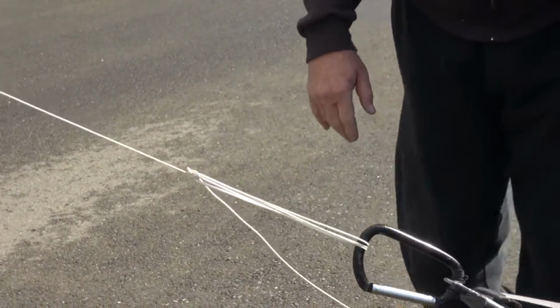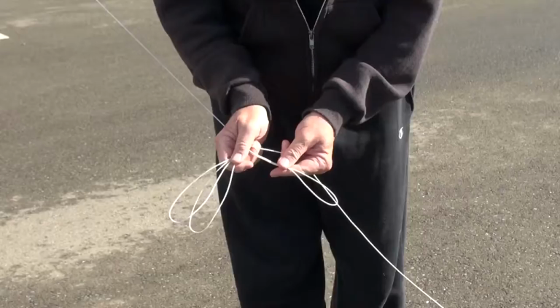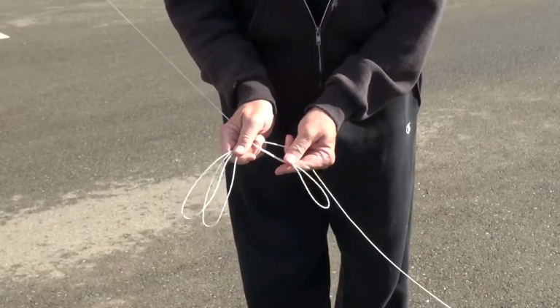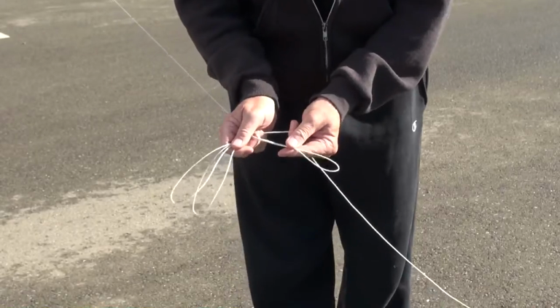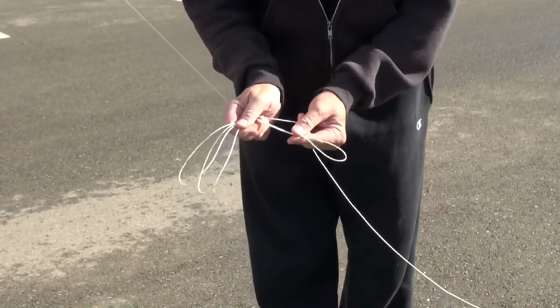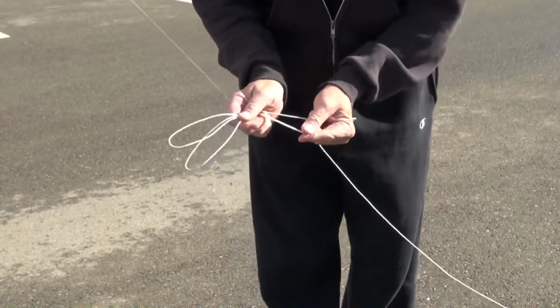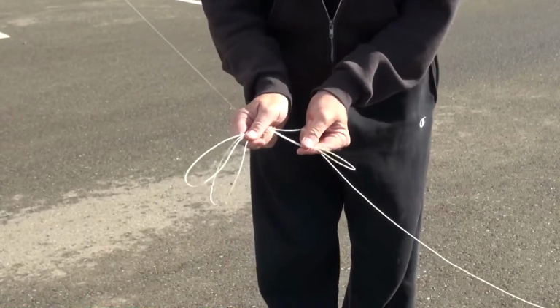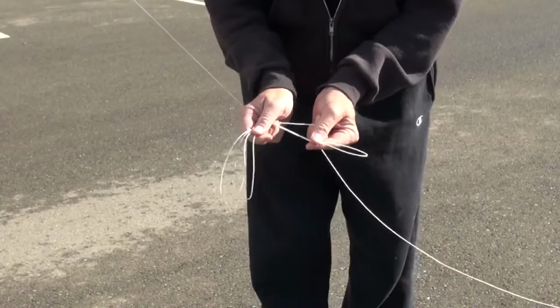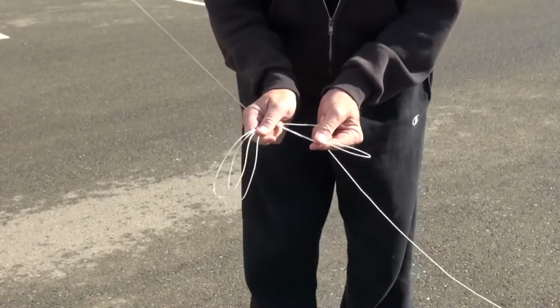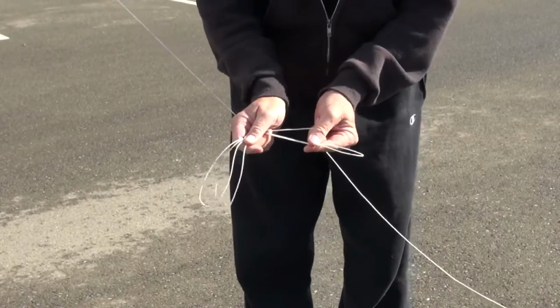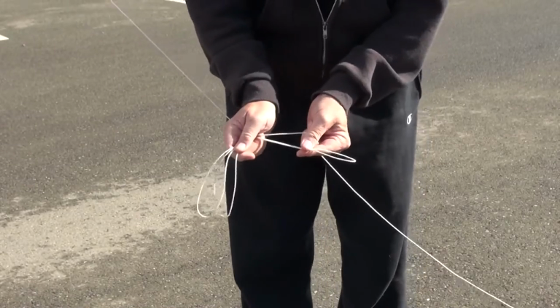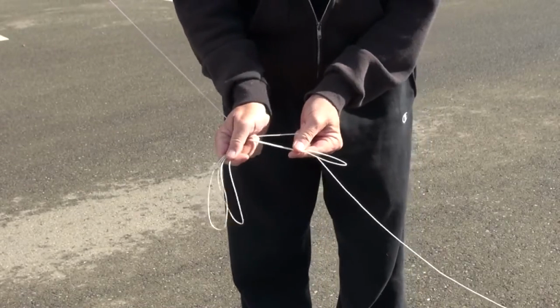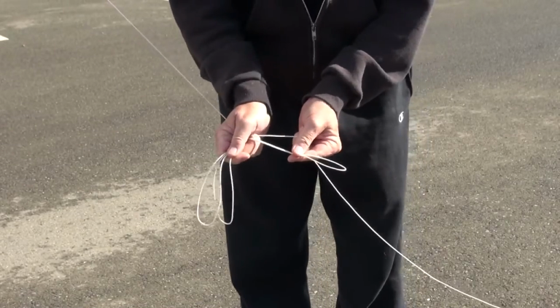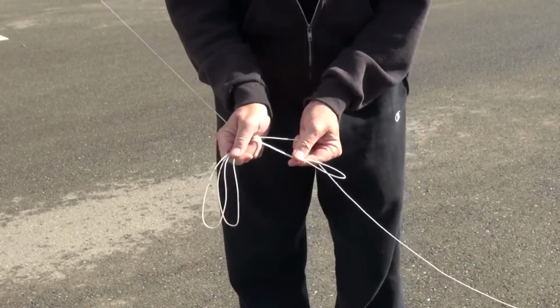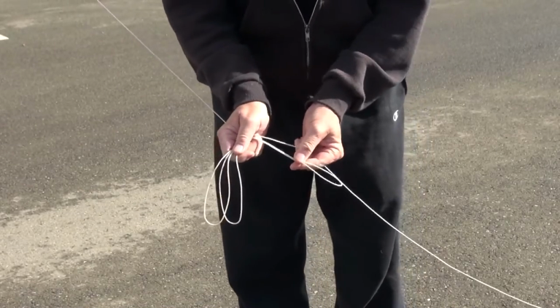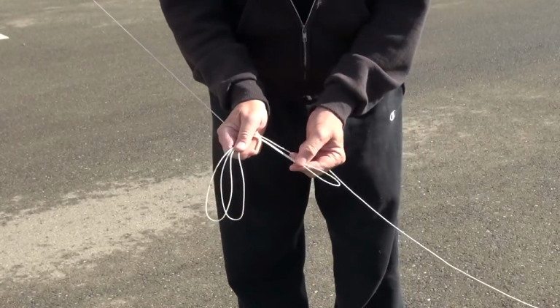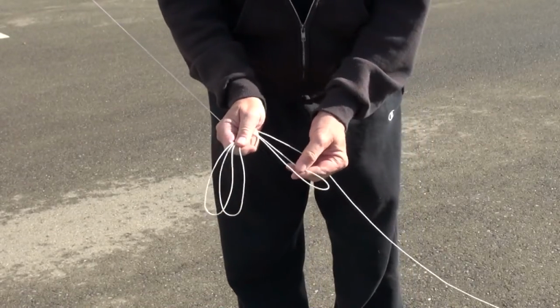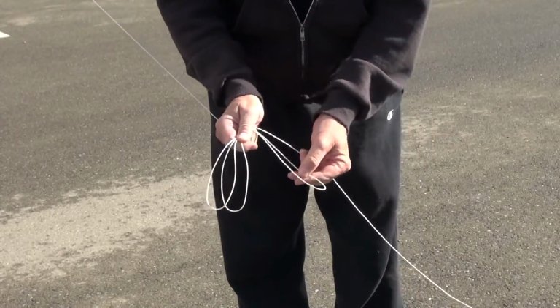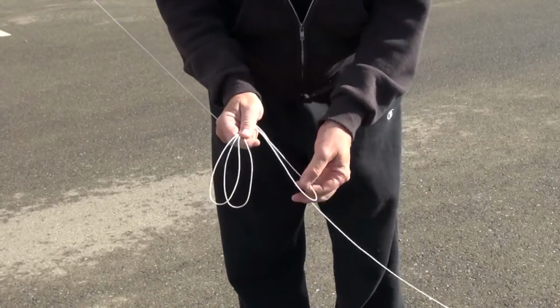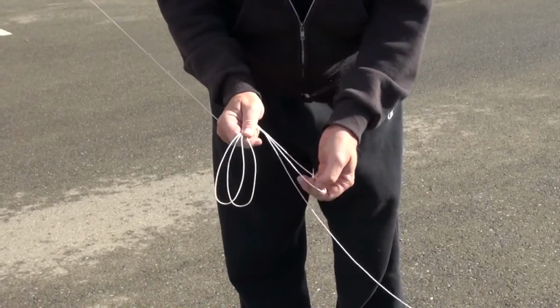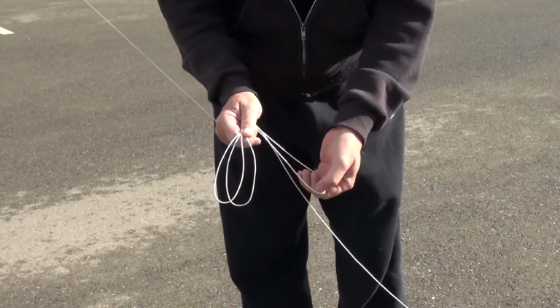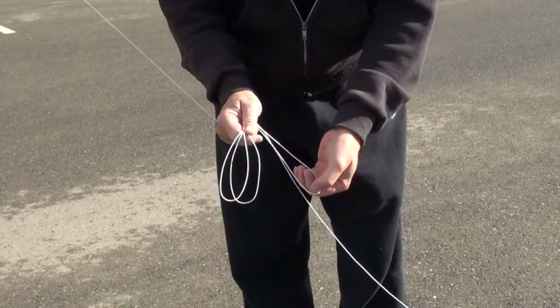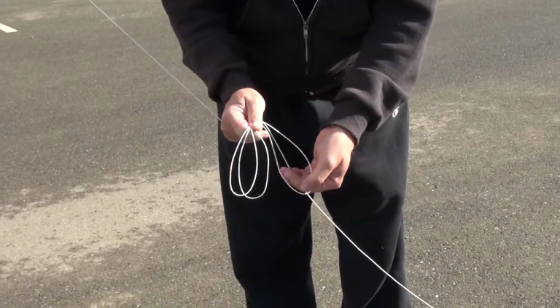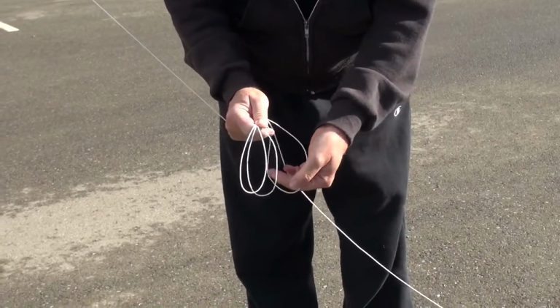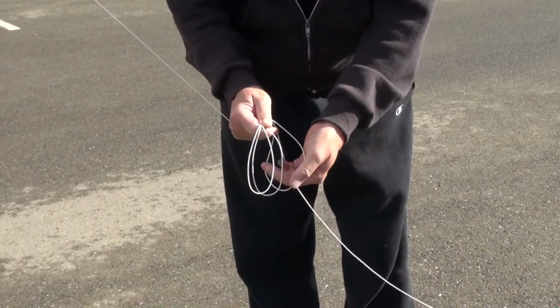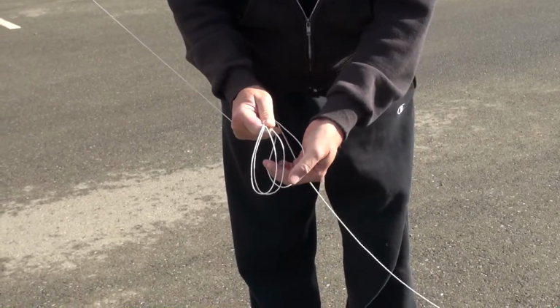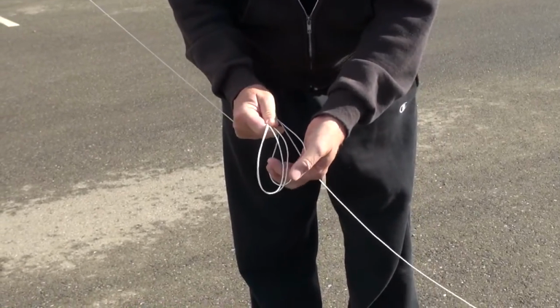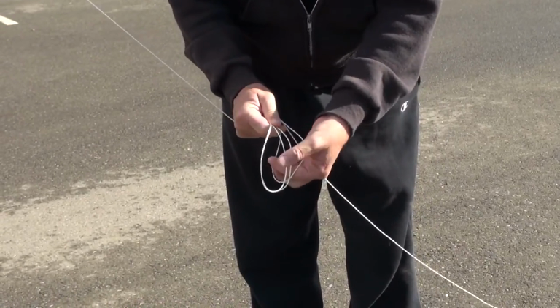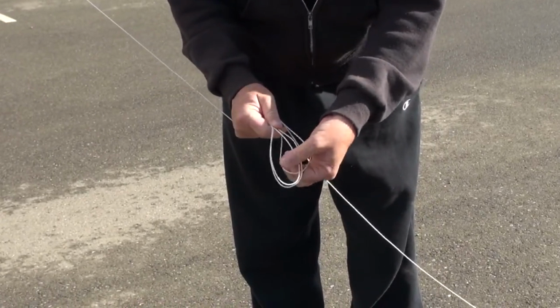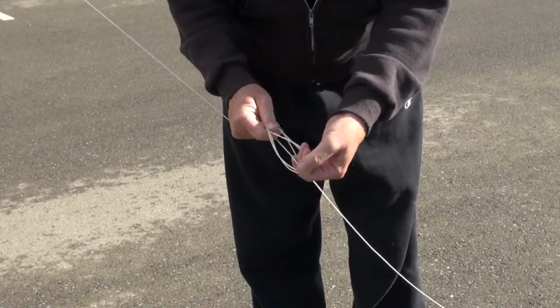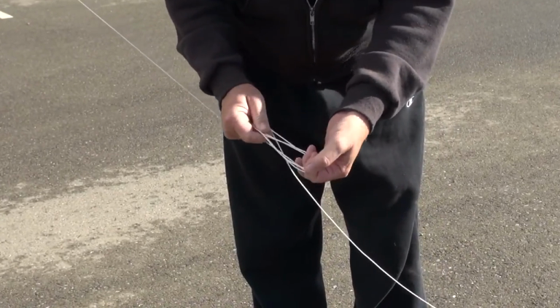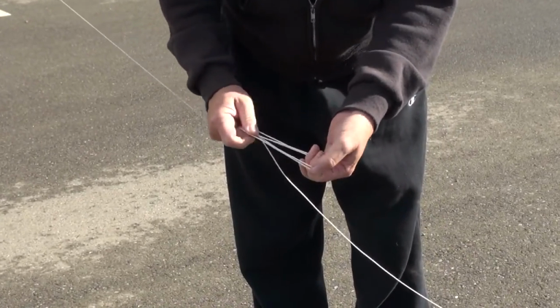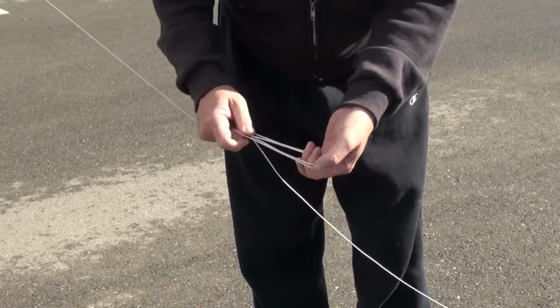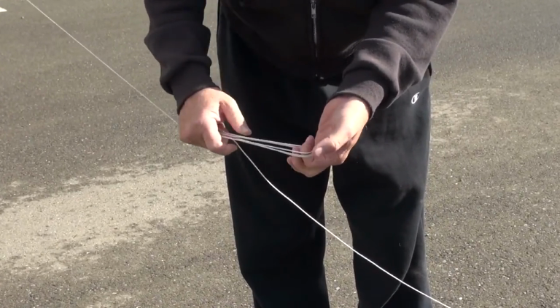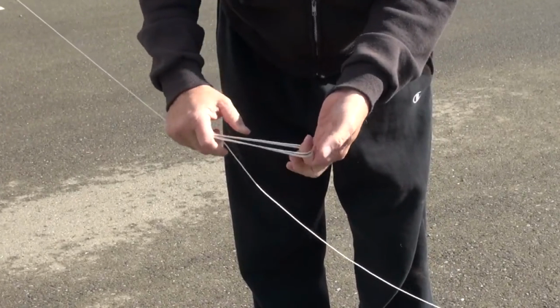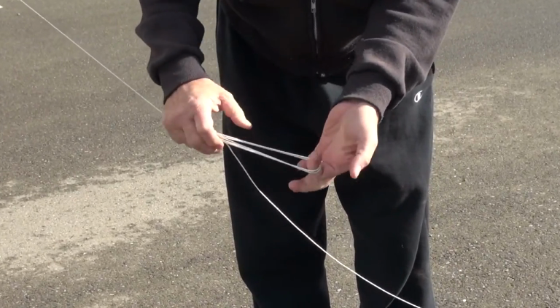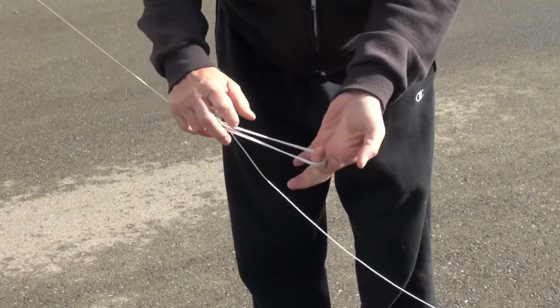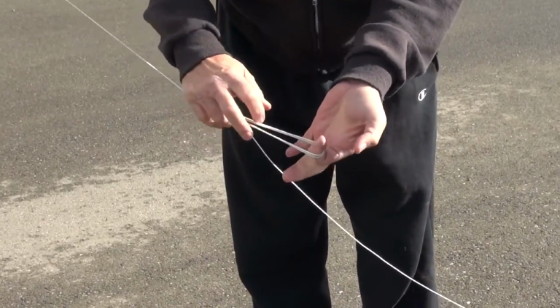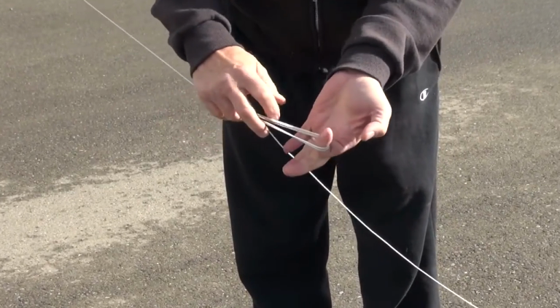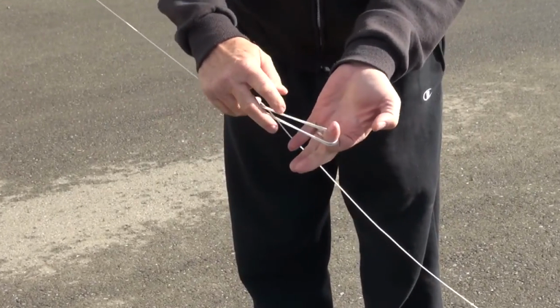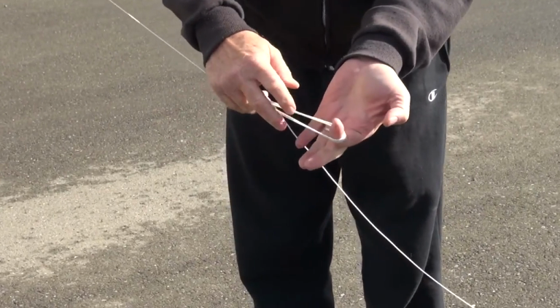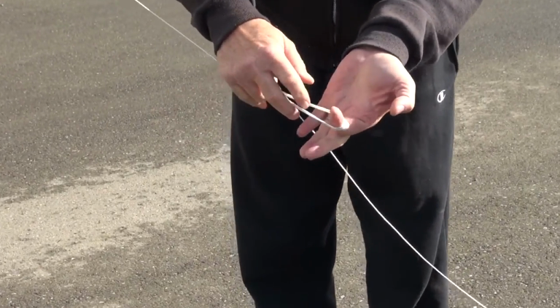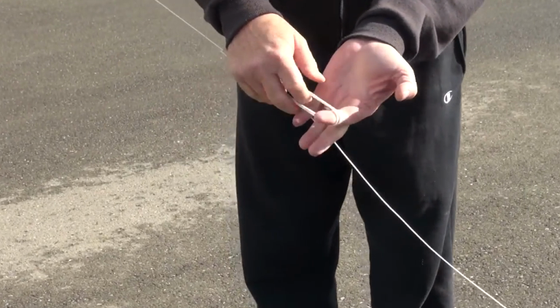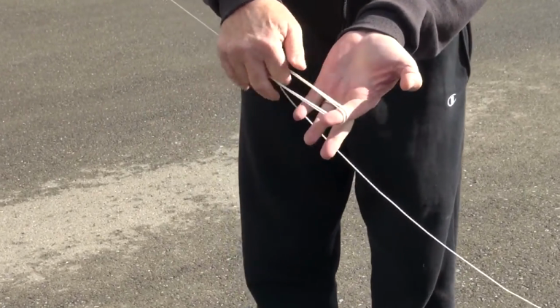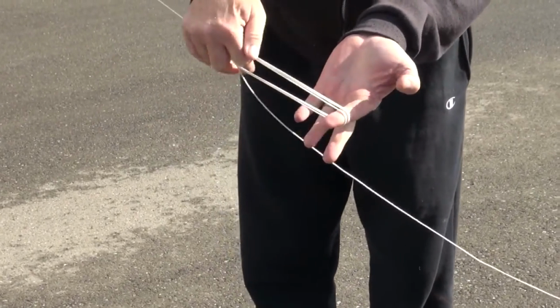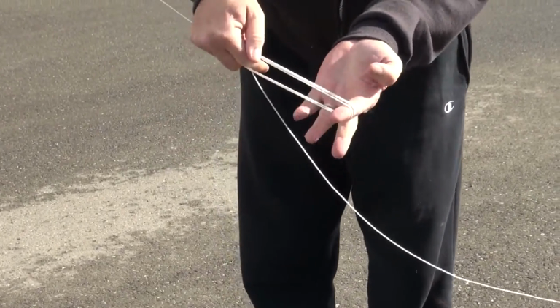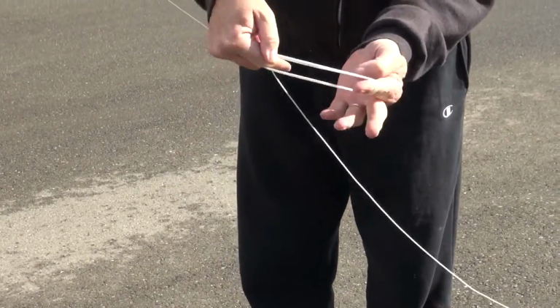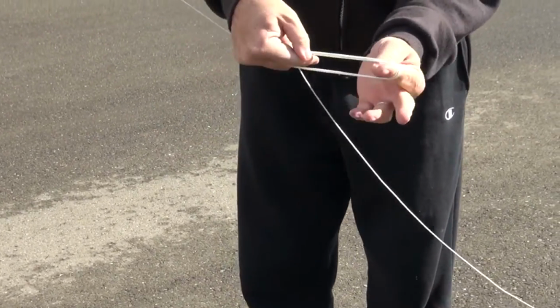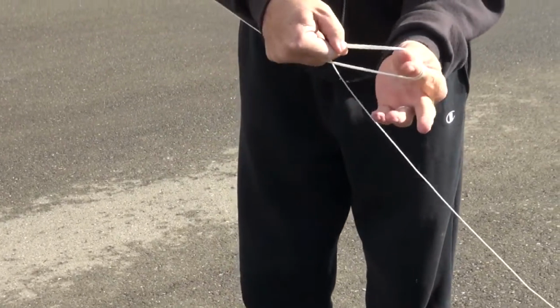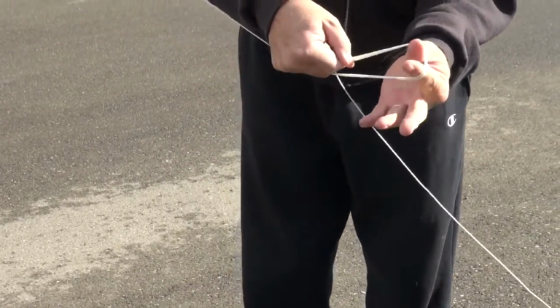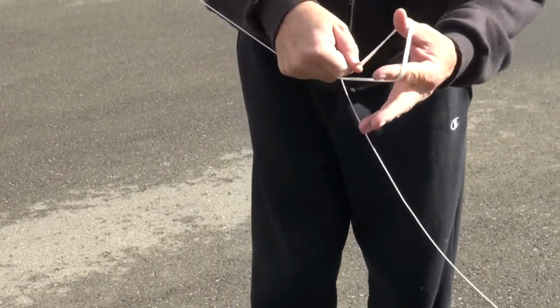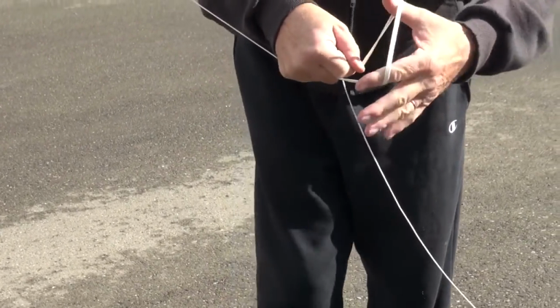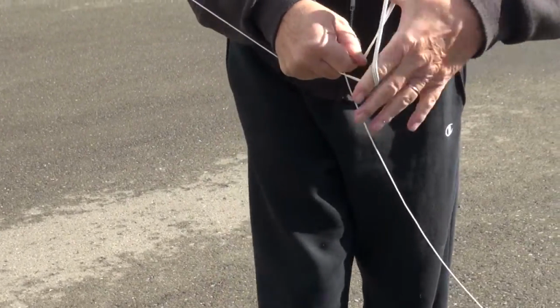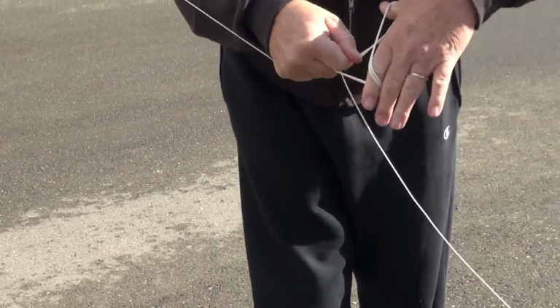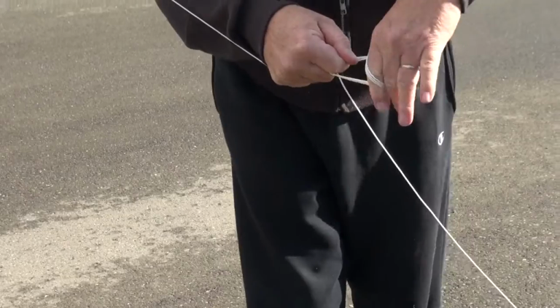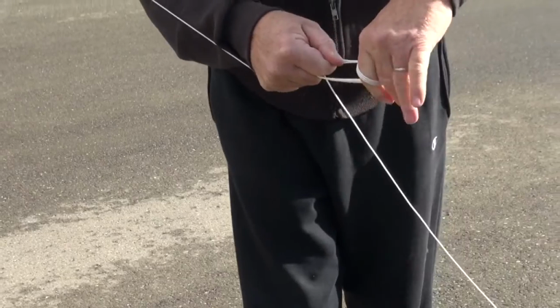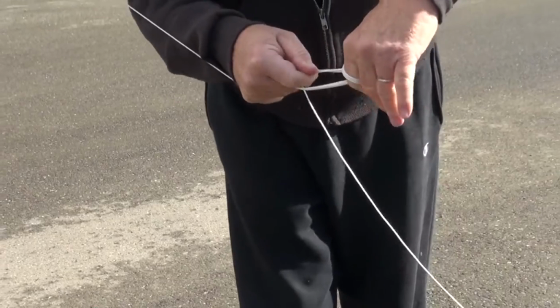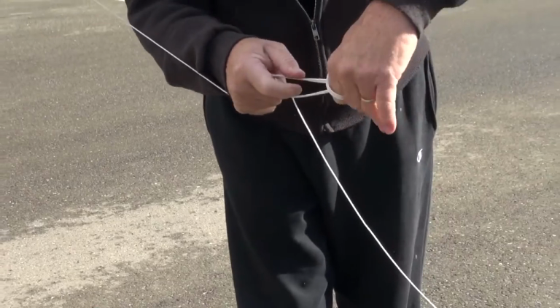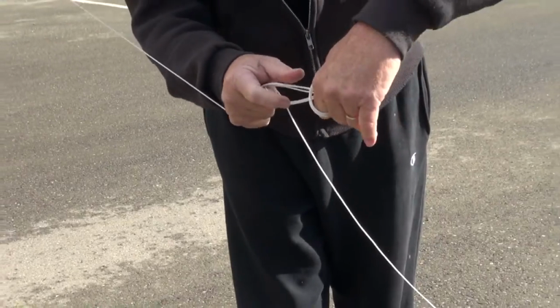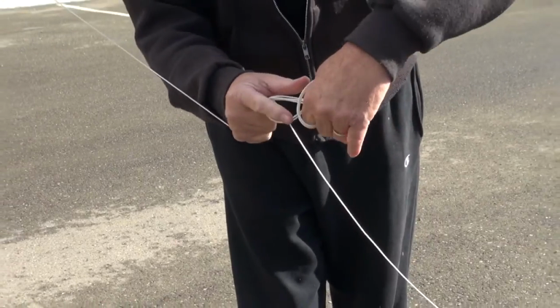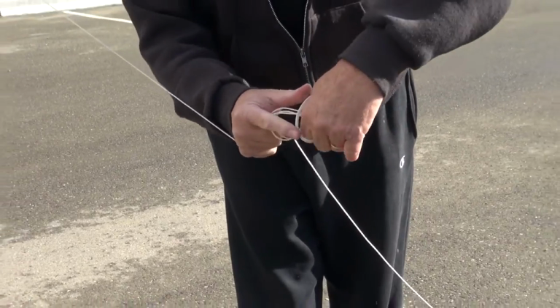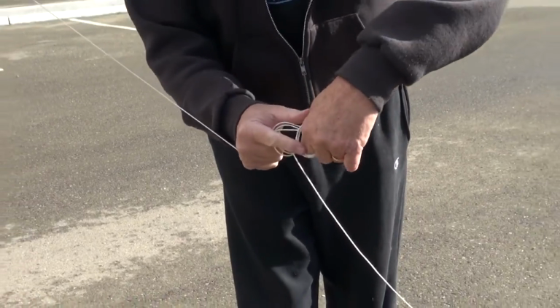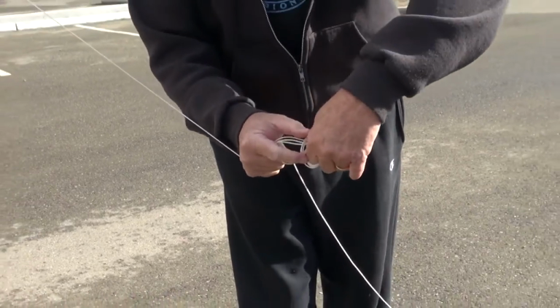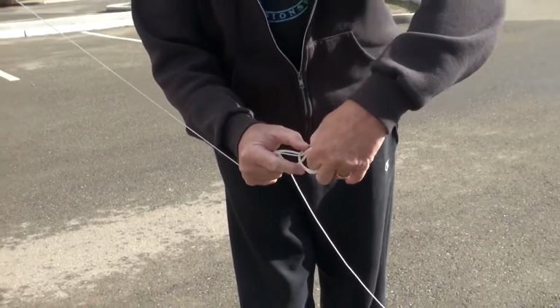And again. But here, the three loops are fashioned into a lark's head and clipped in.